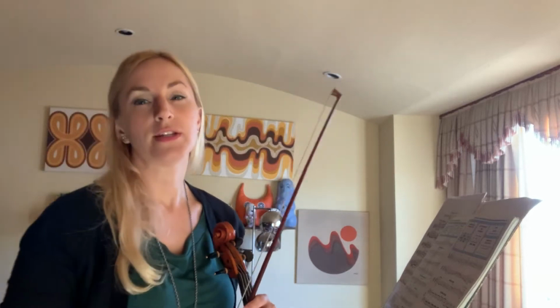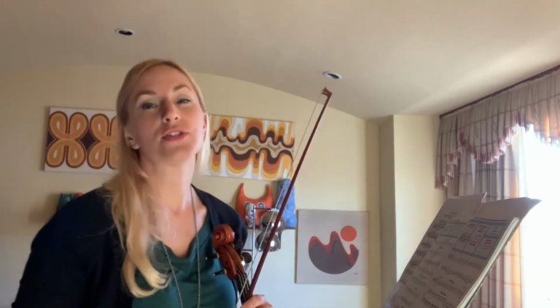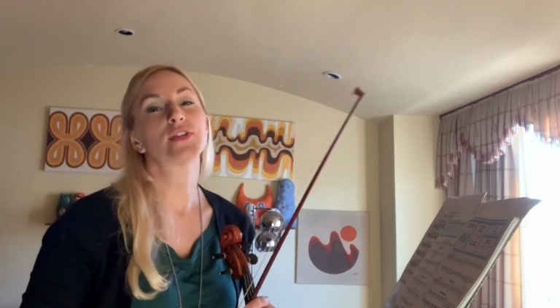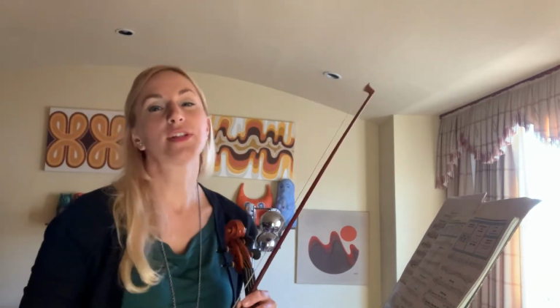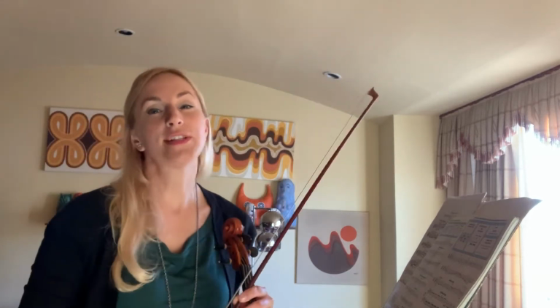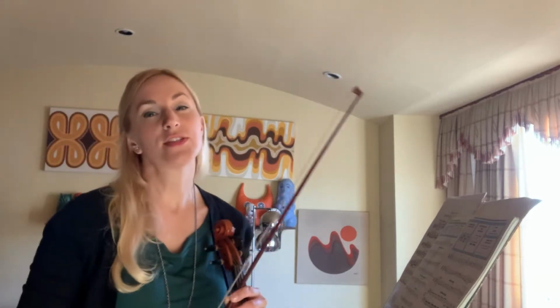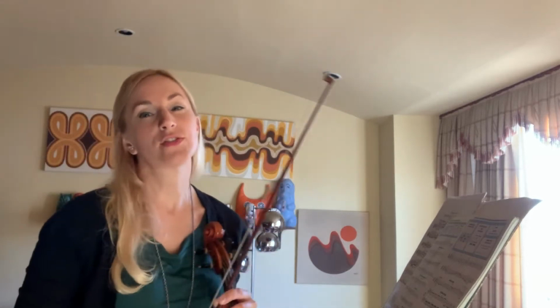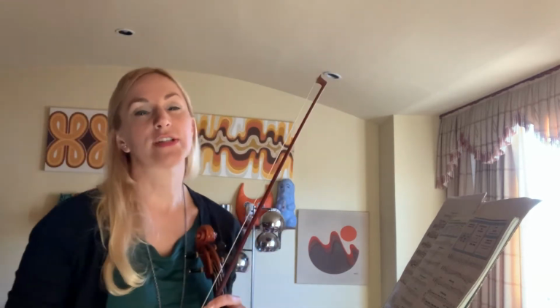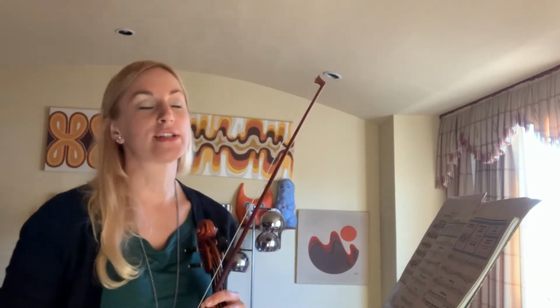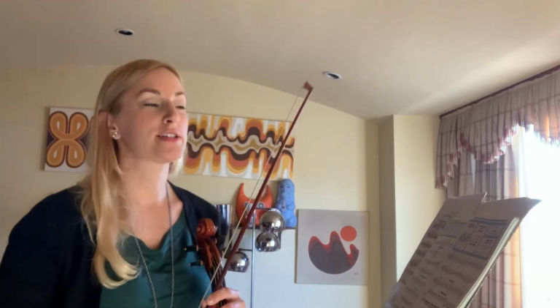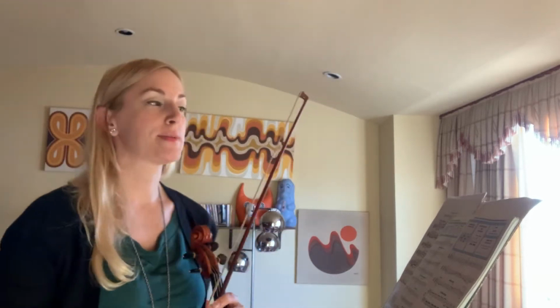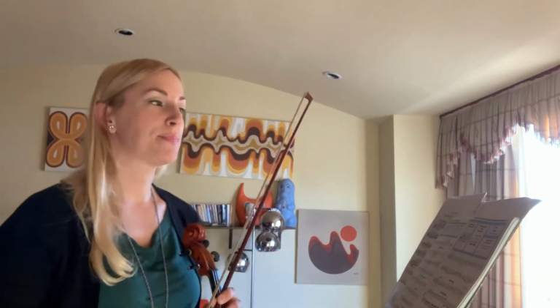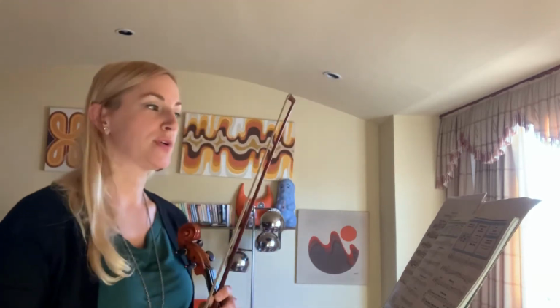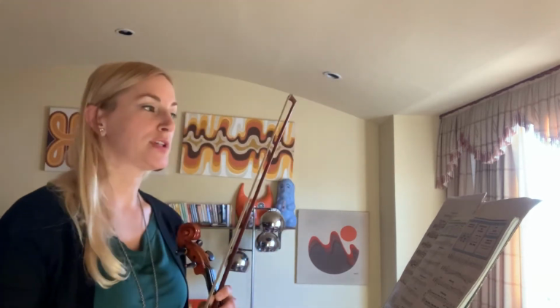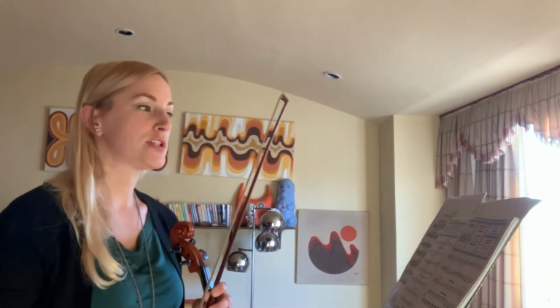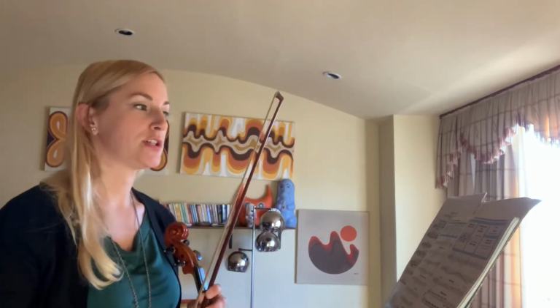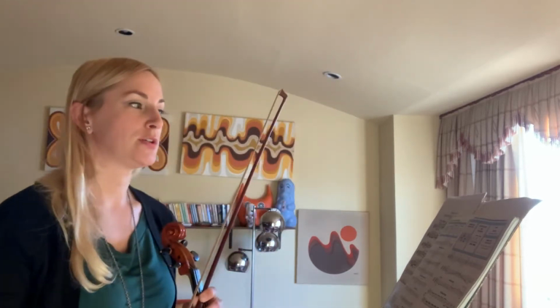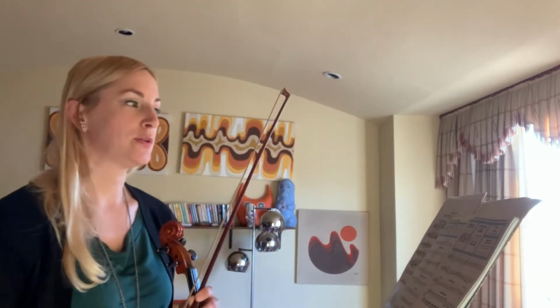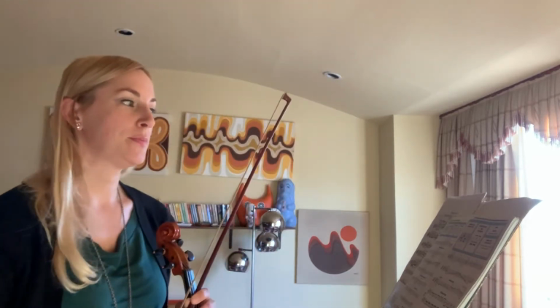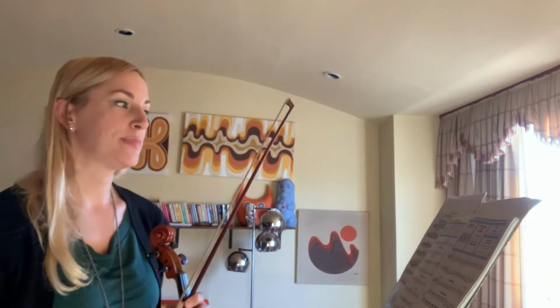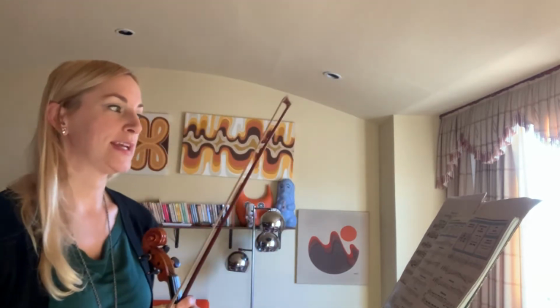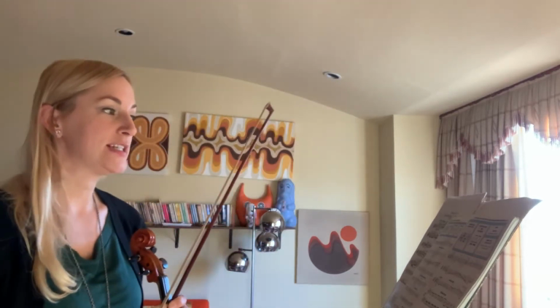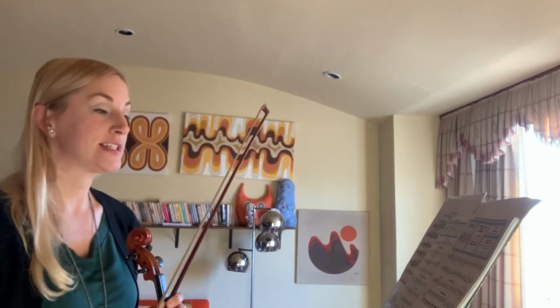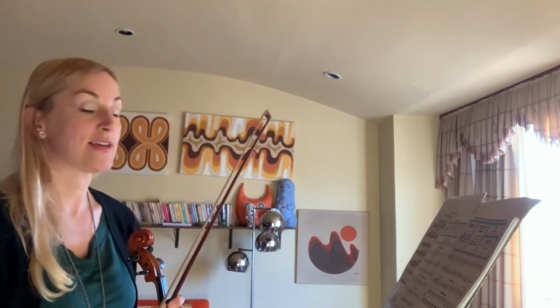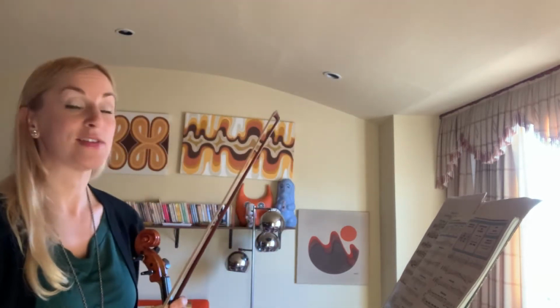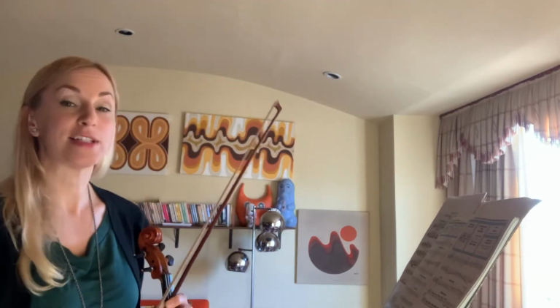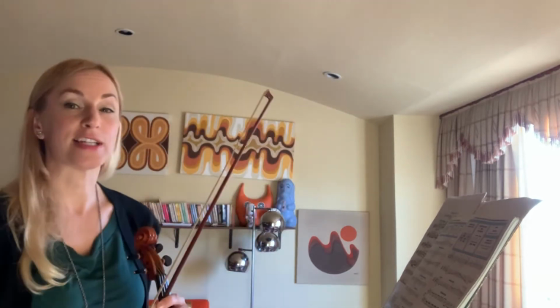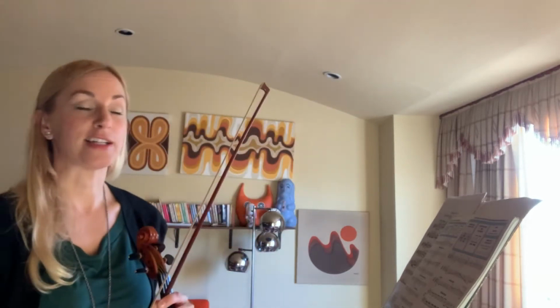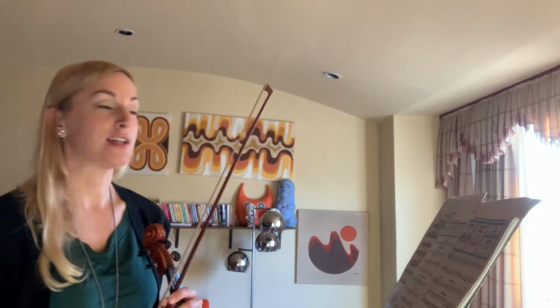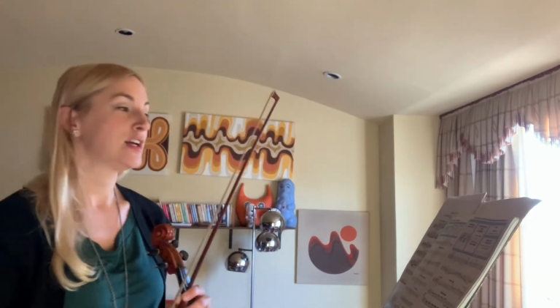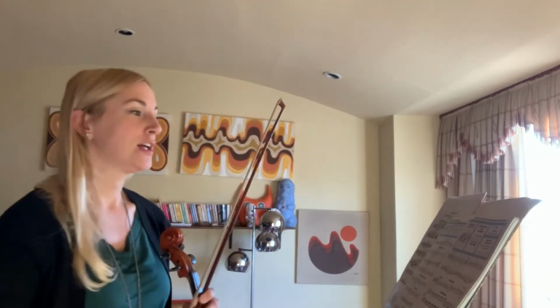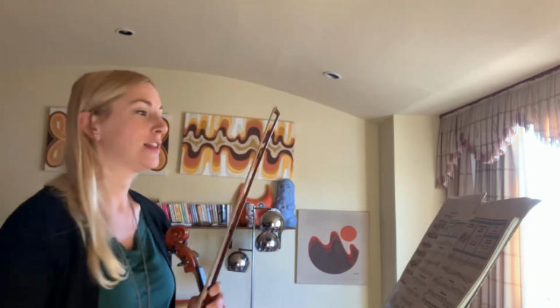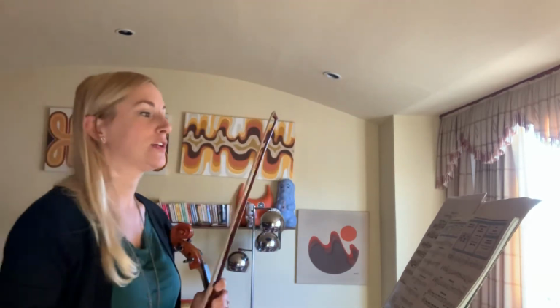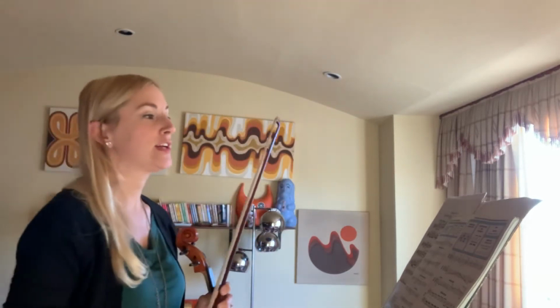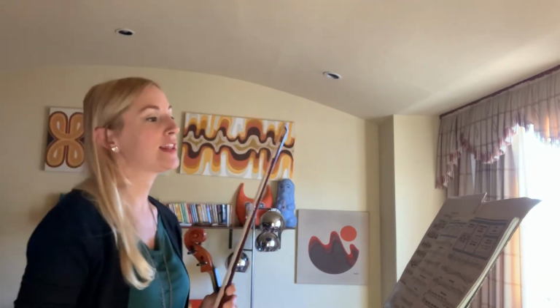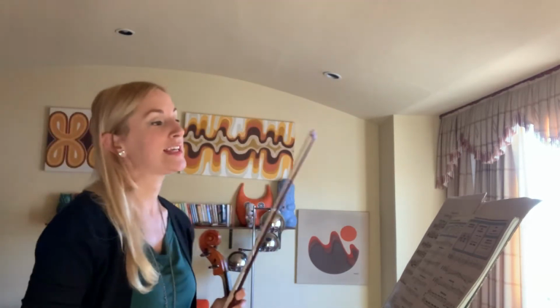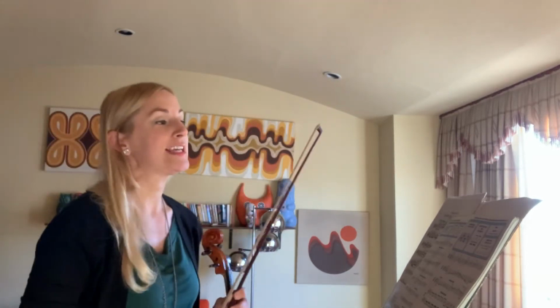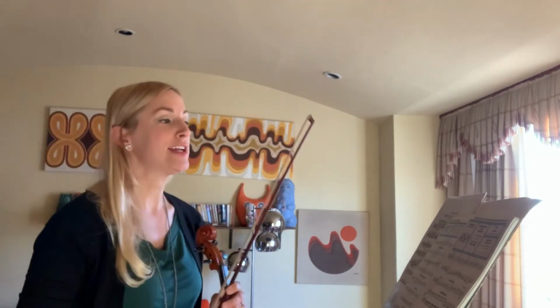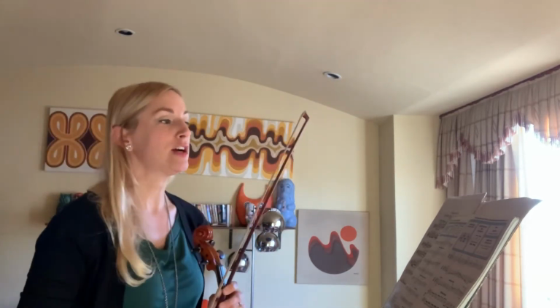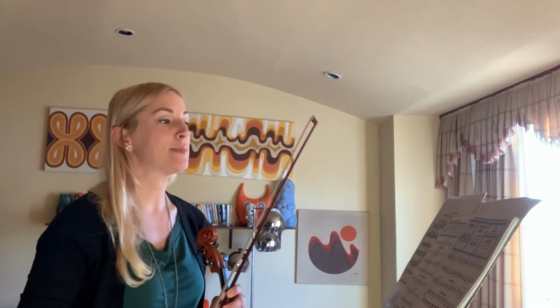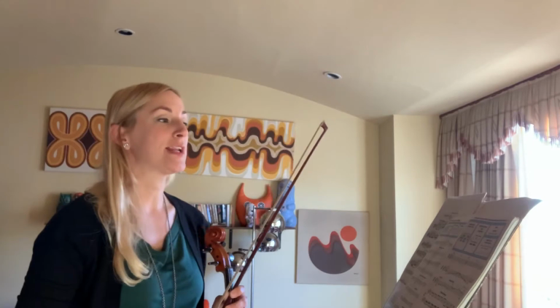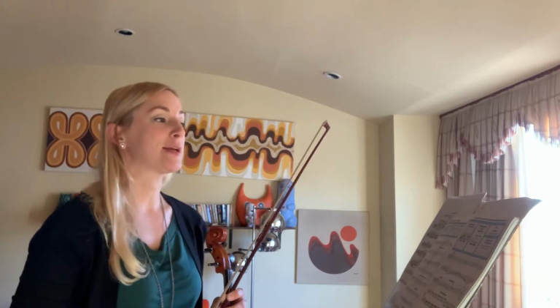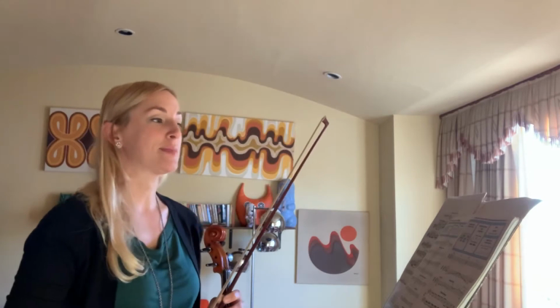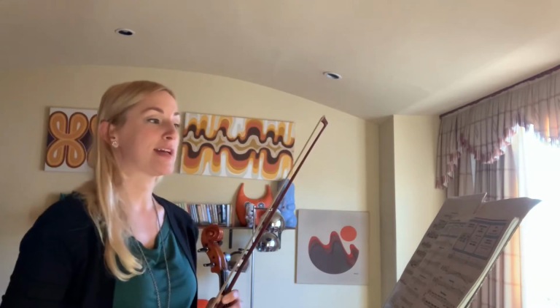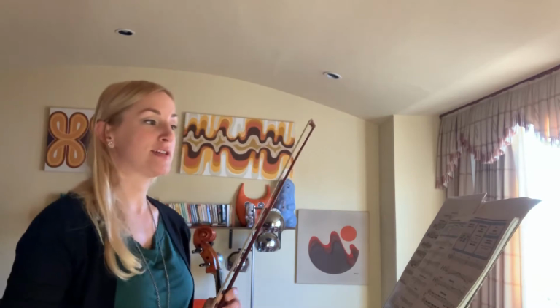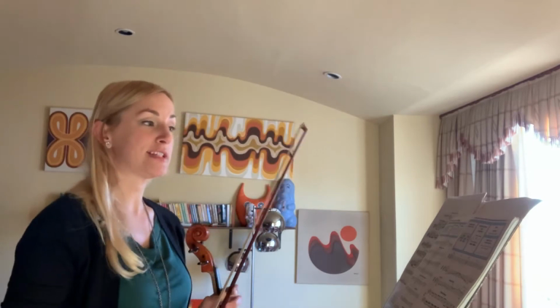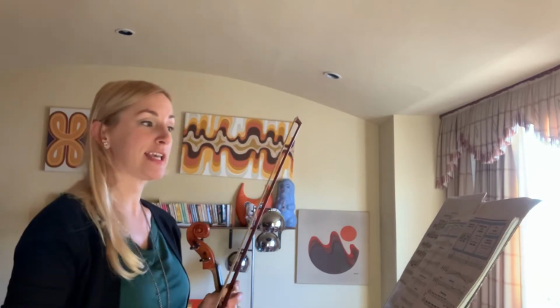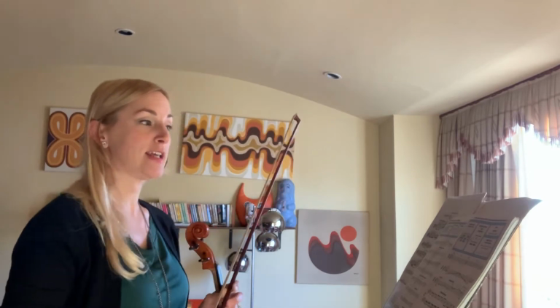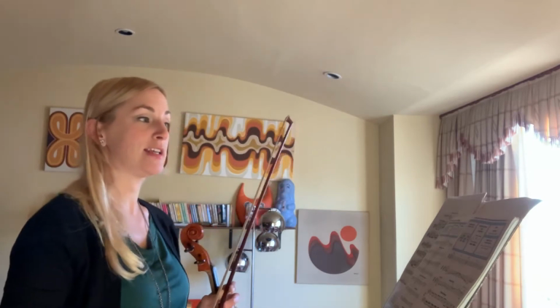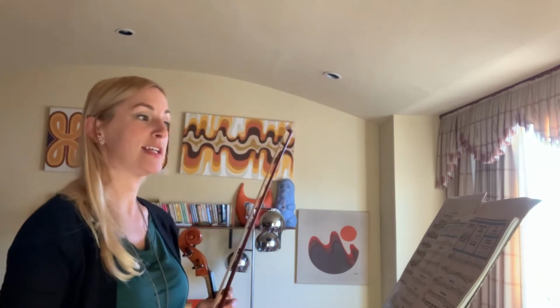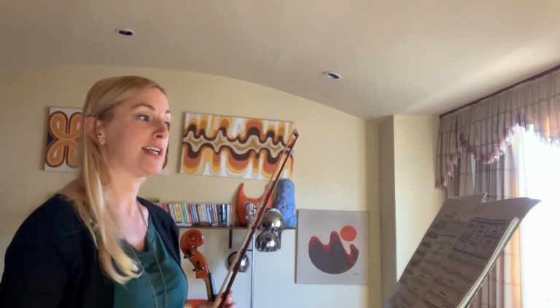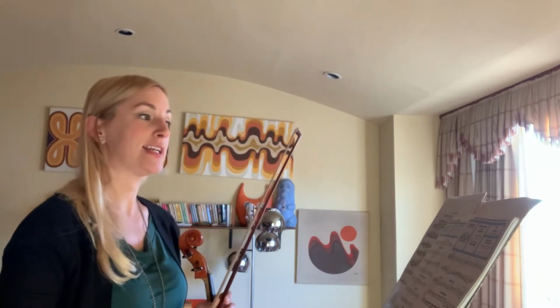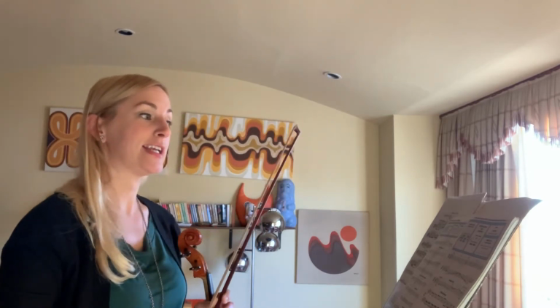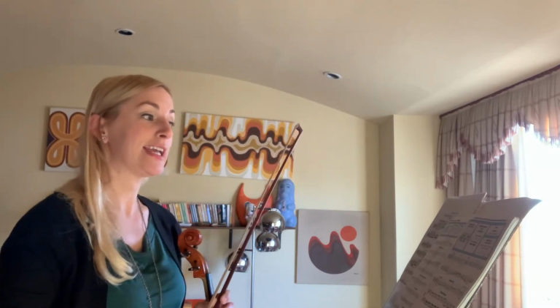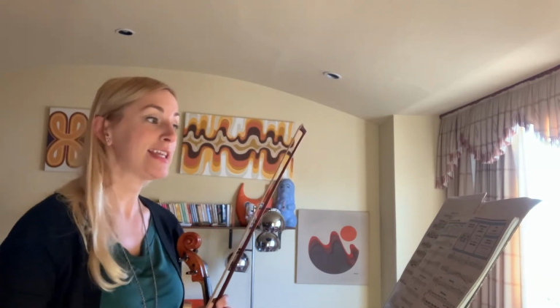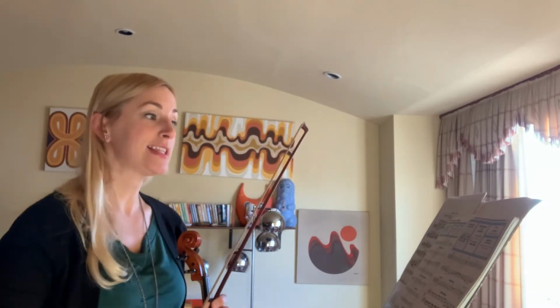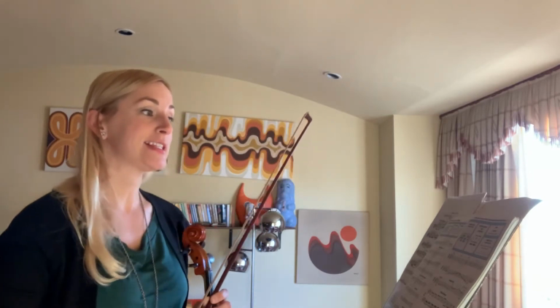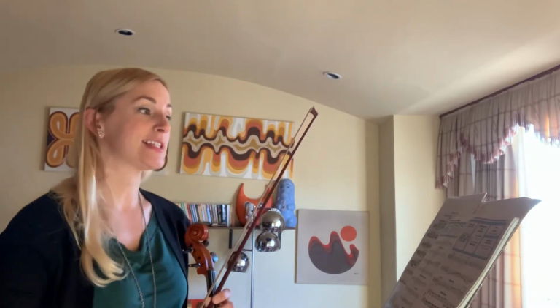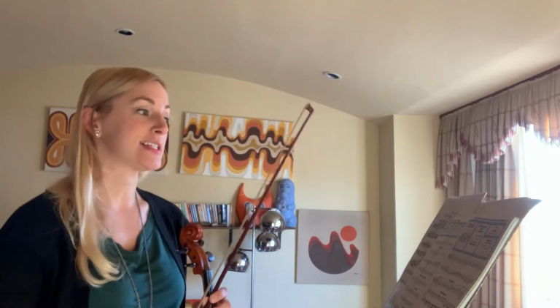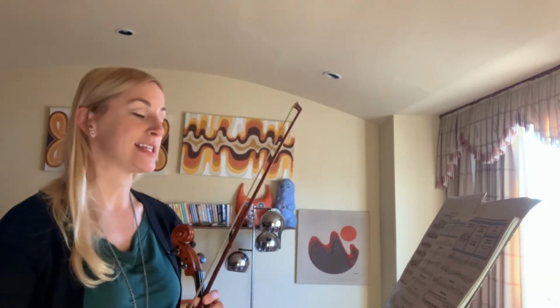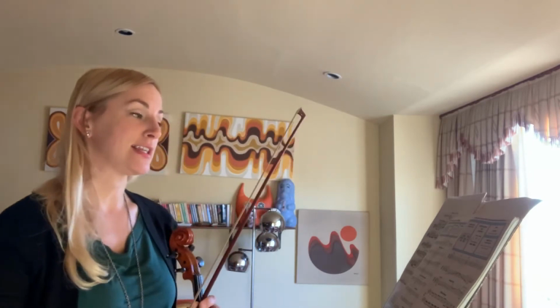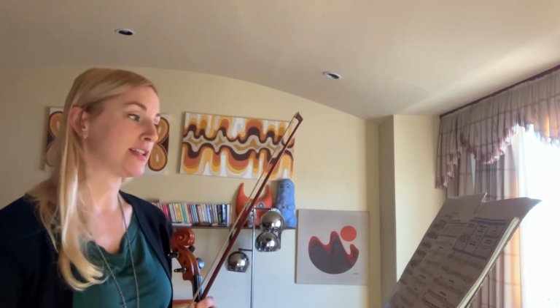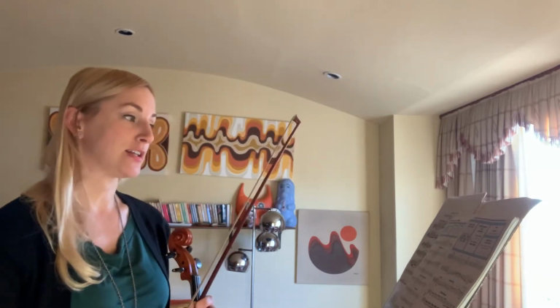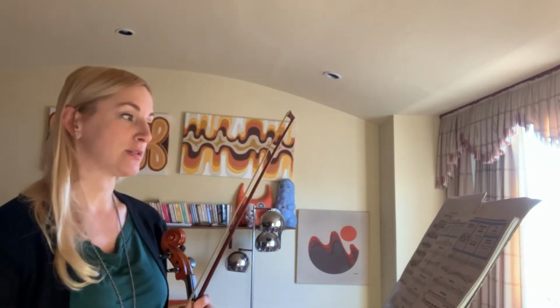Strictly Strings, book 2, page 17. Learning the E harmonic minor scale and dotted 8th 16th notes.